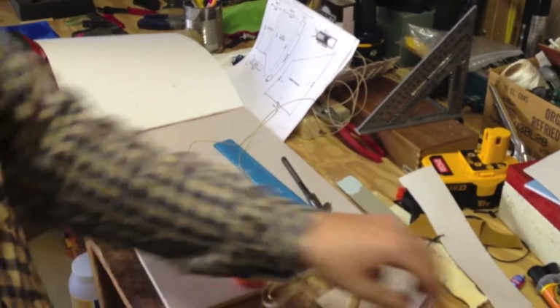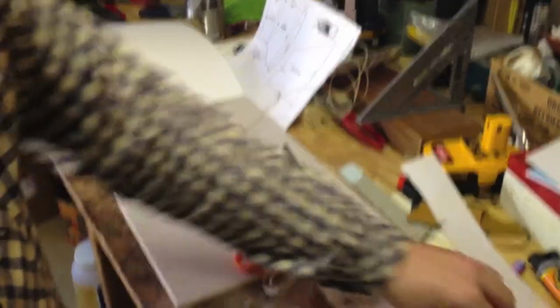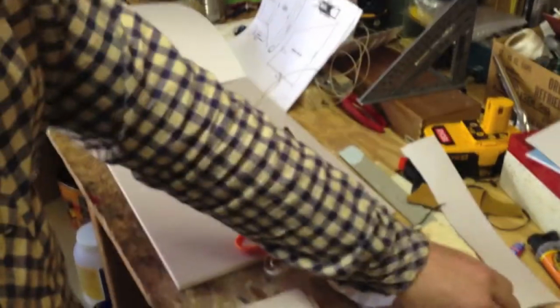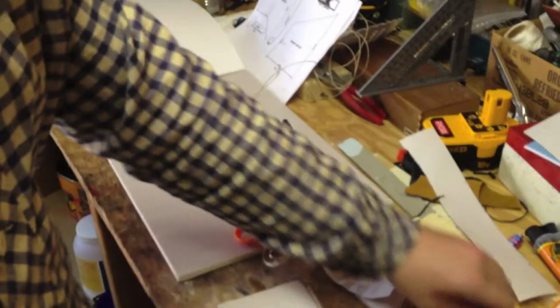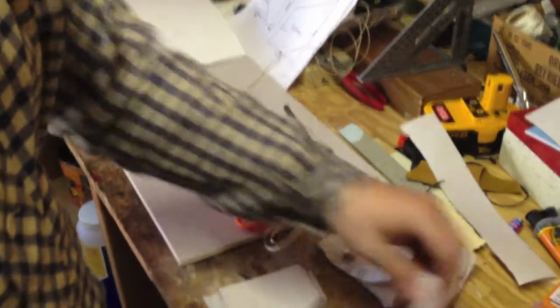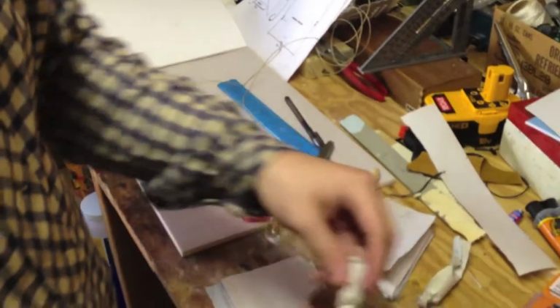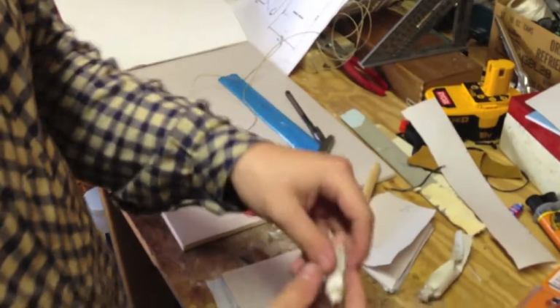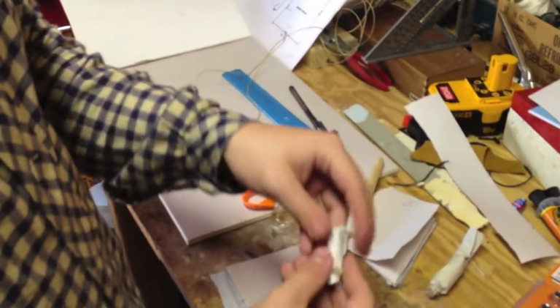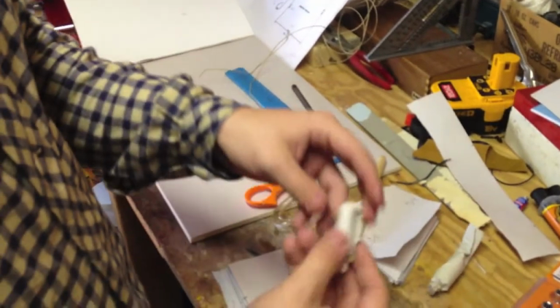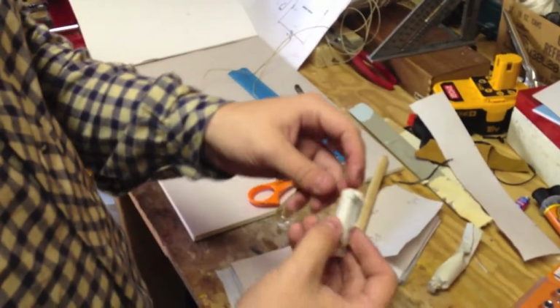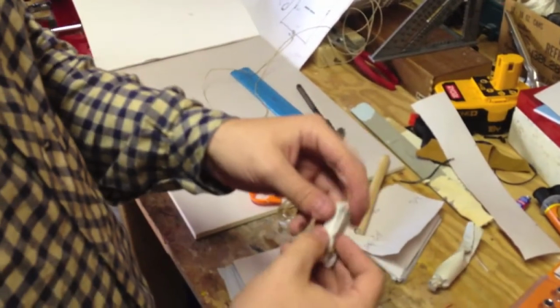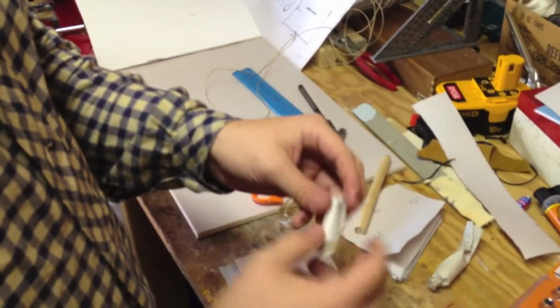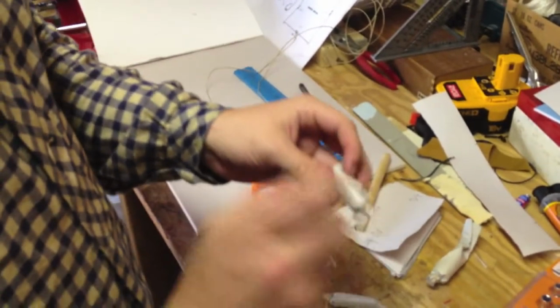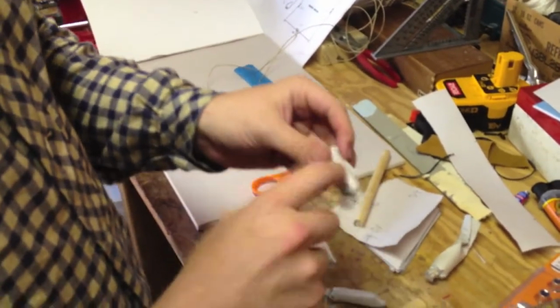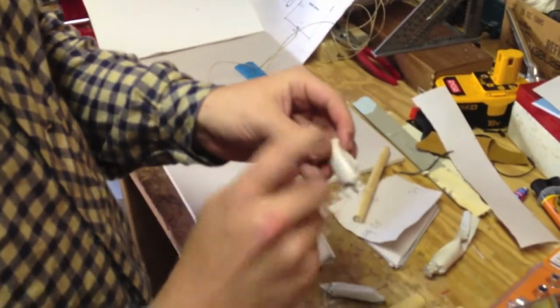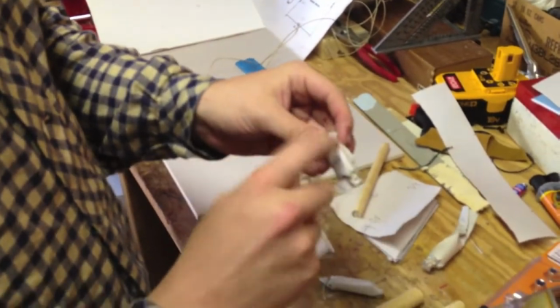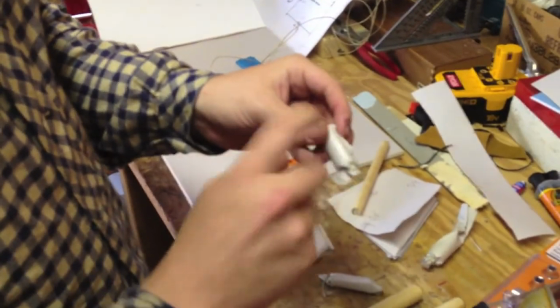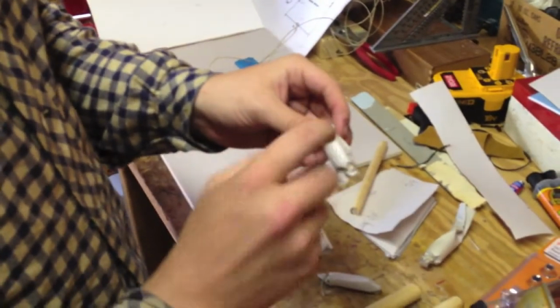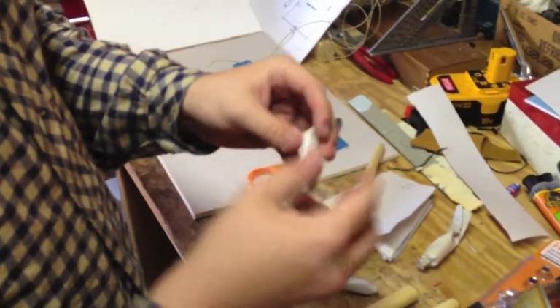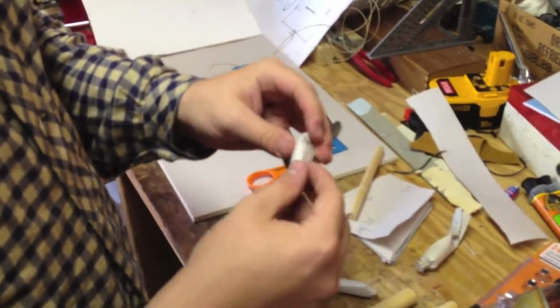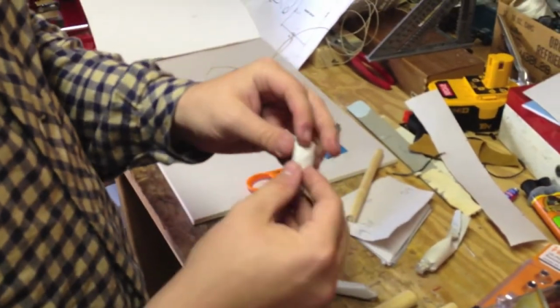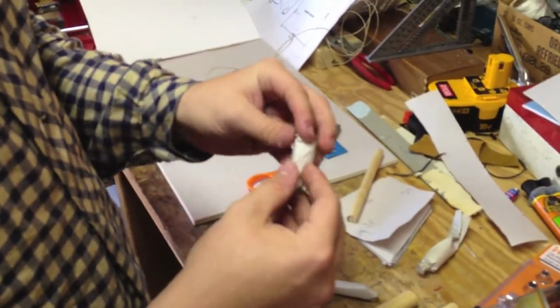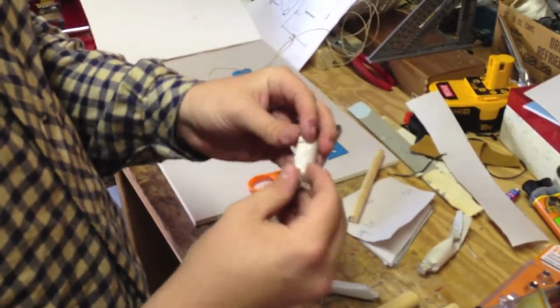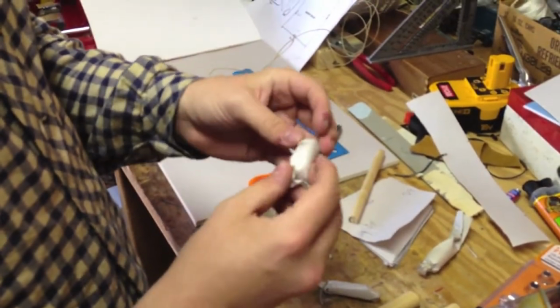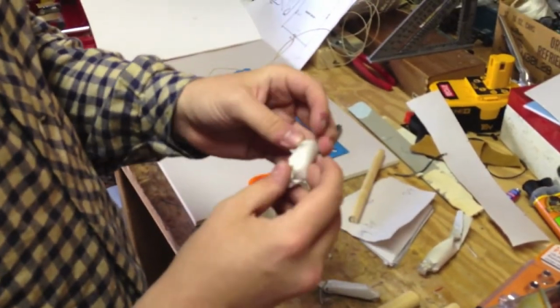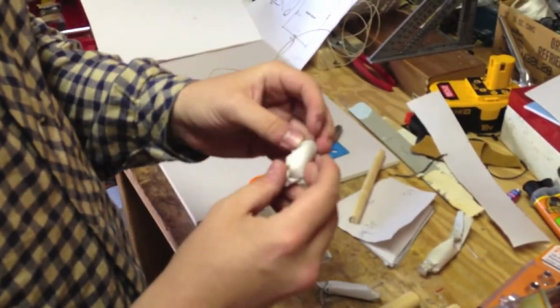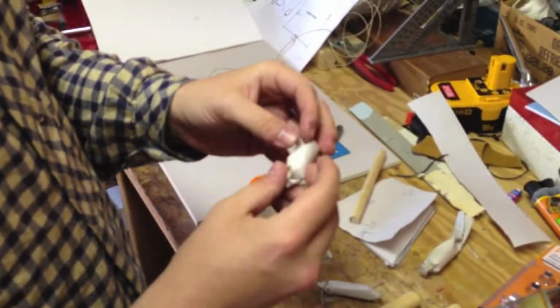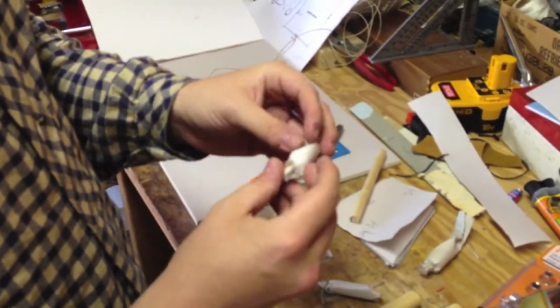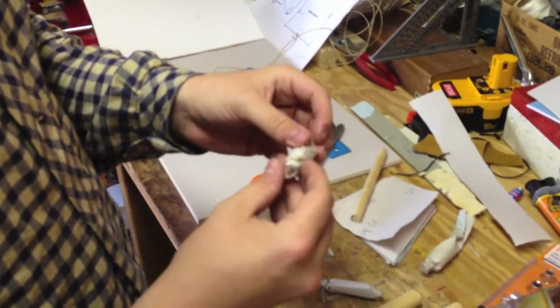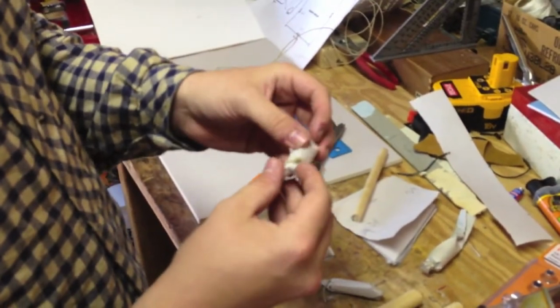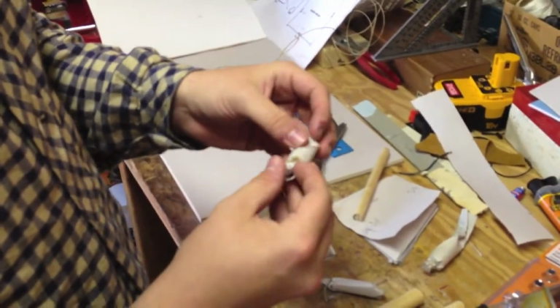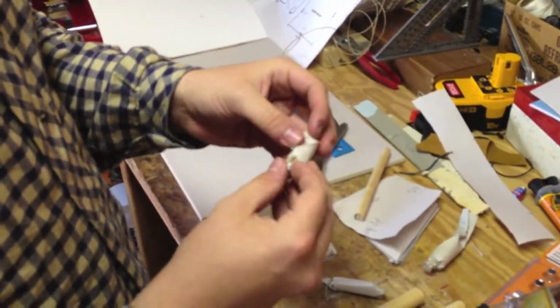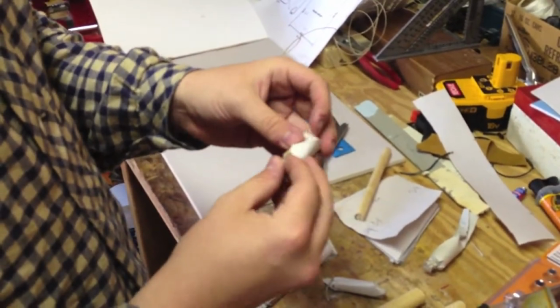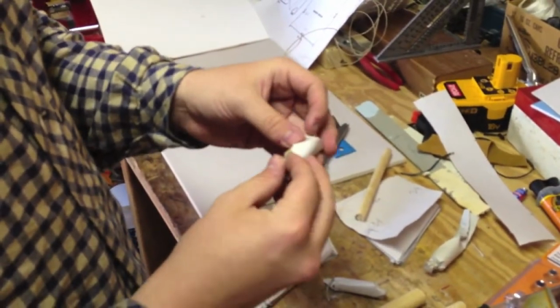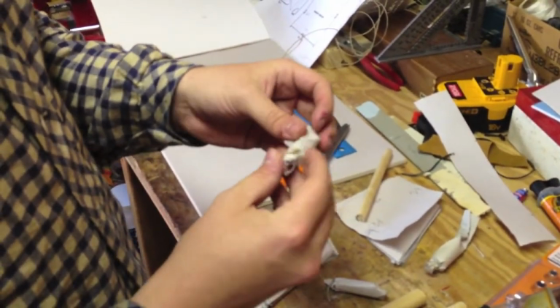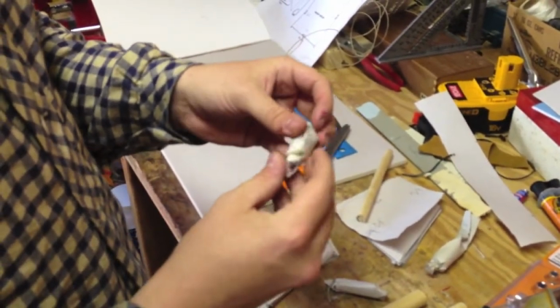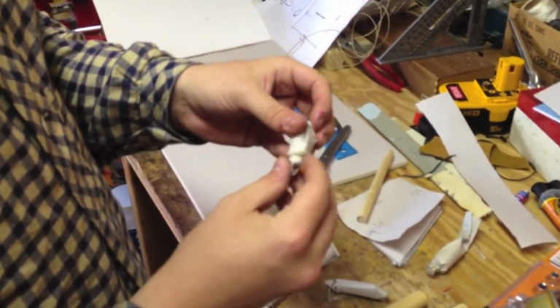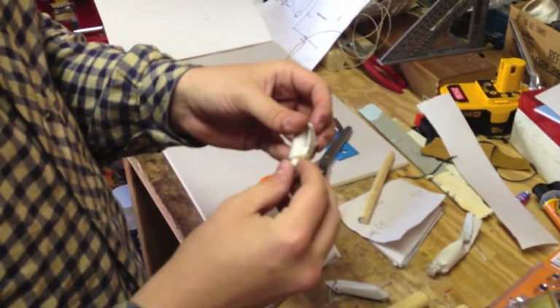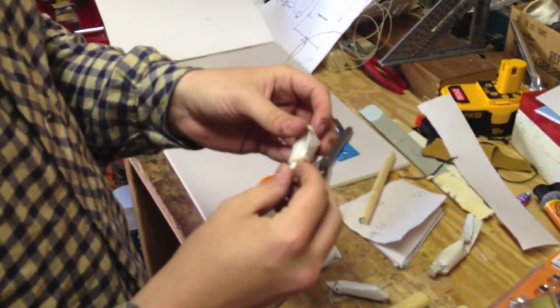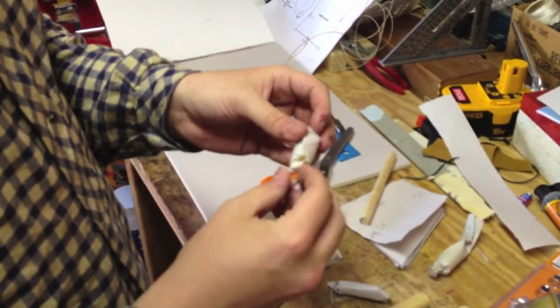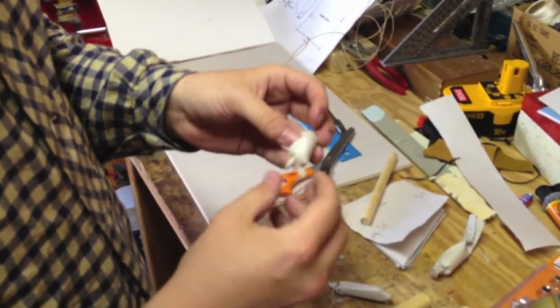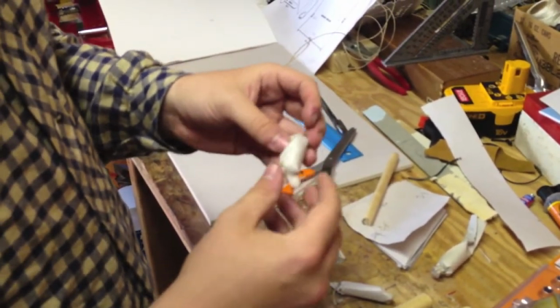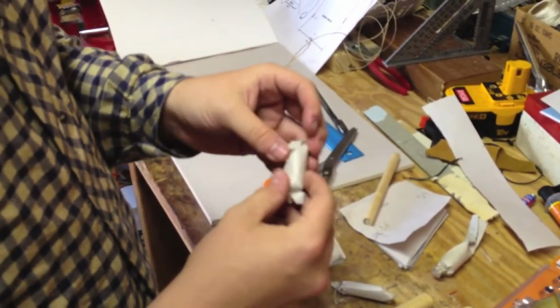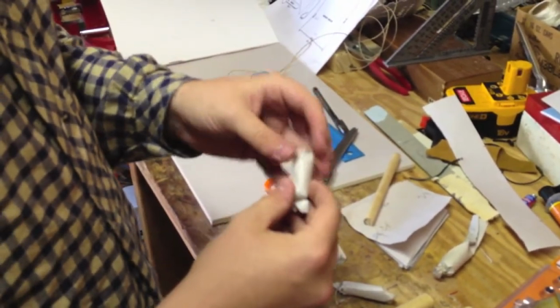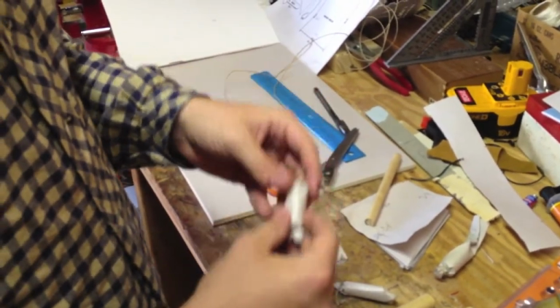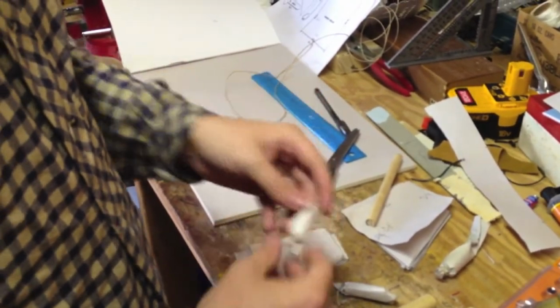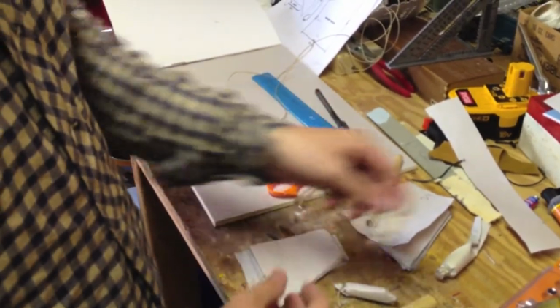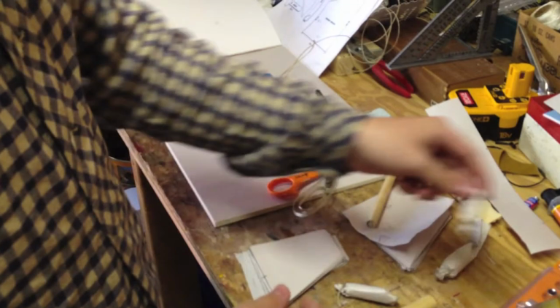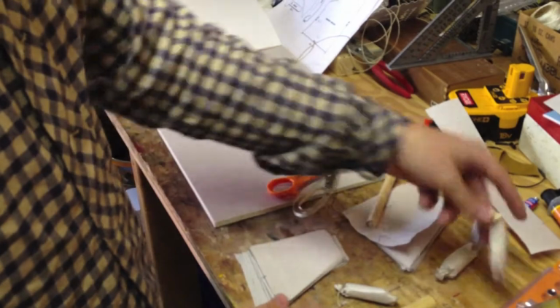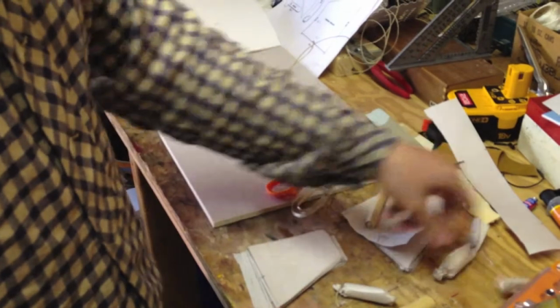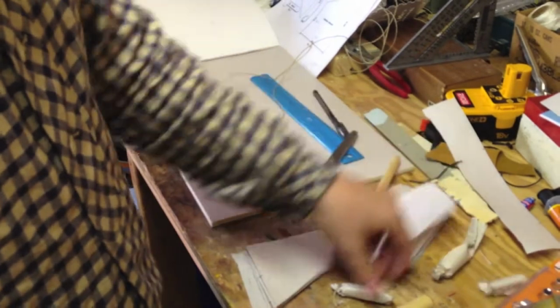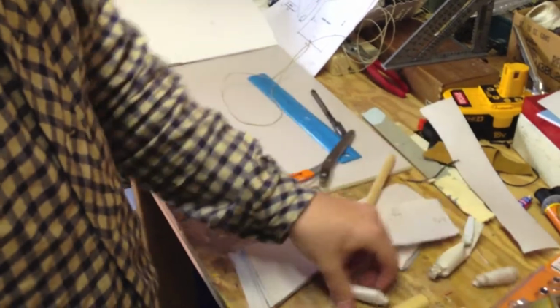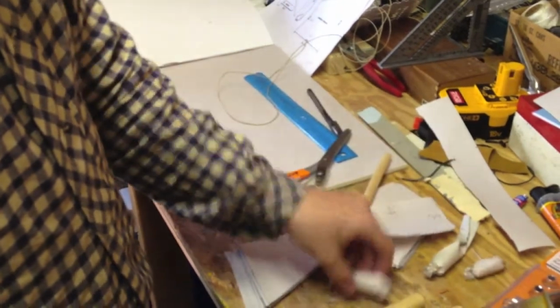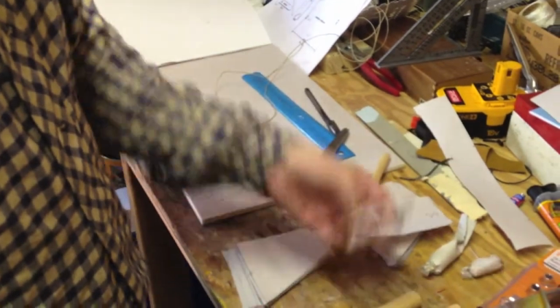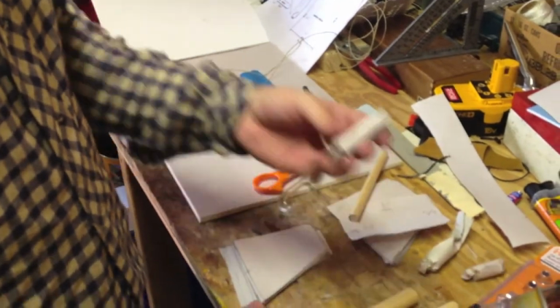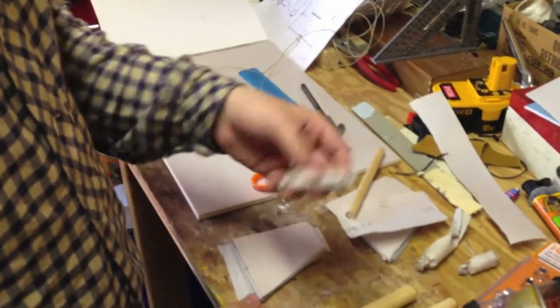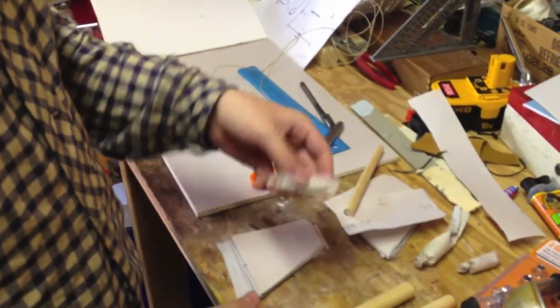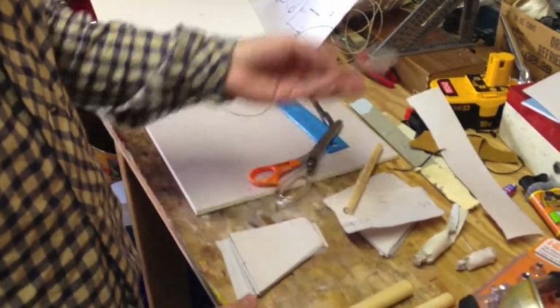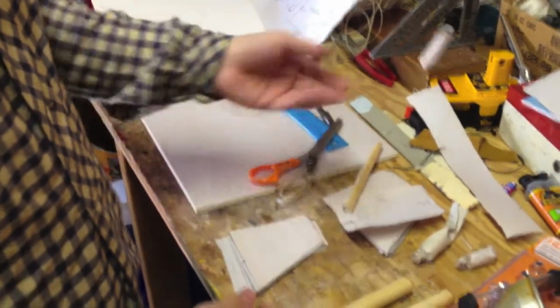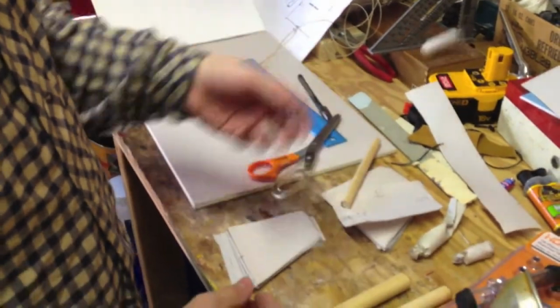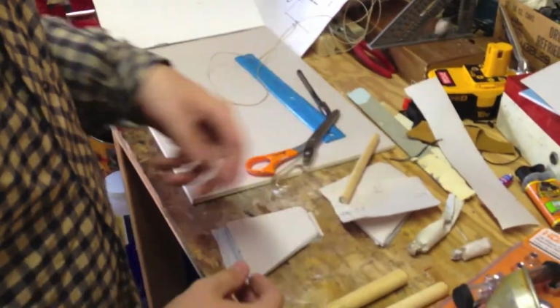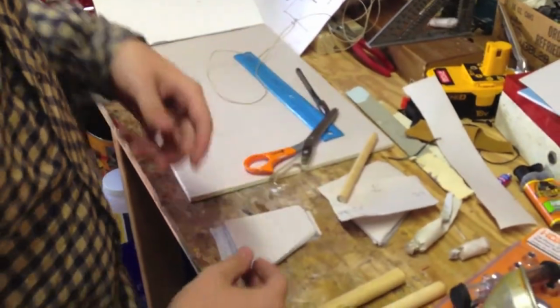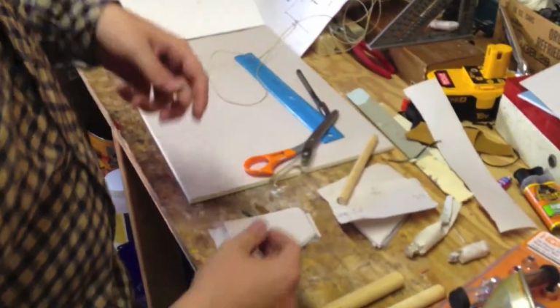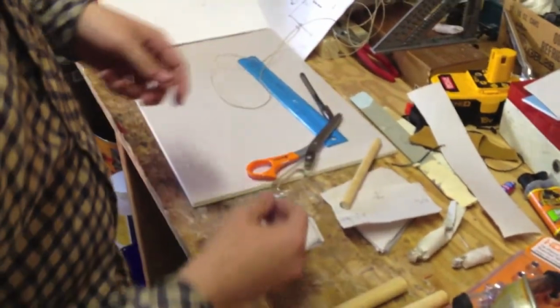And you've got your basic reenactor's cartridge. I've got this one already made — so this is one that actually worked. And that other one is broken, but whatever.